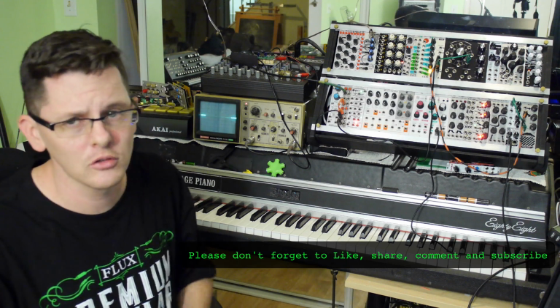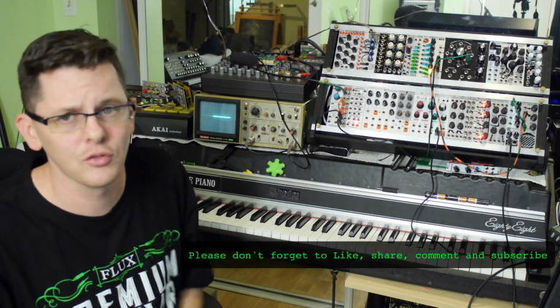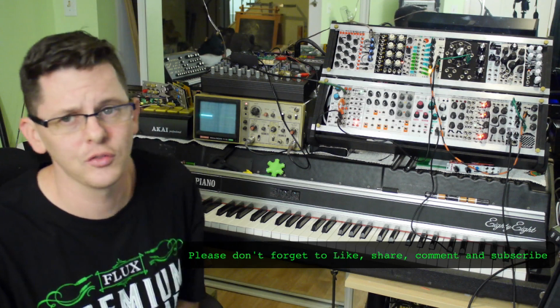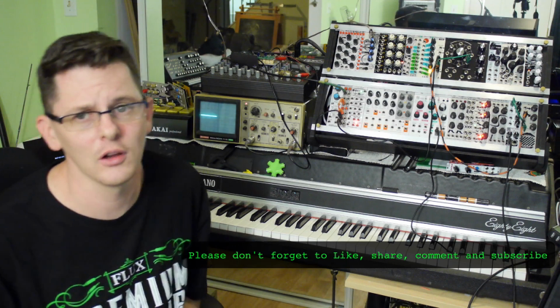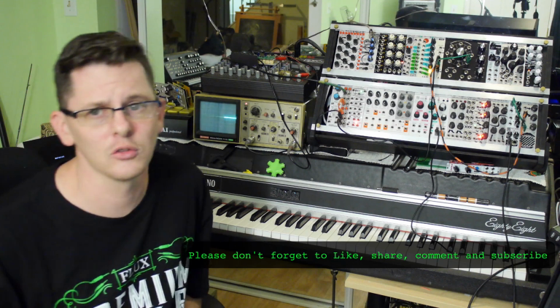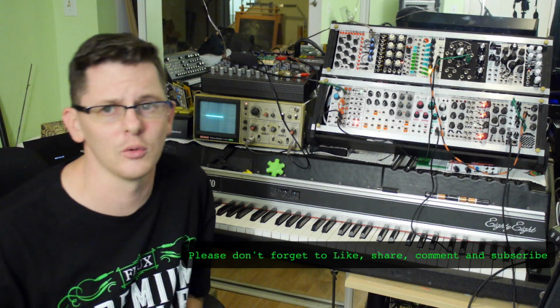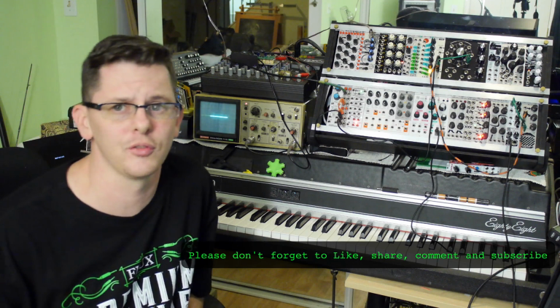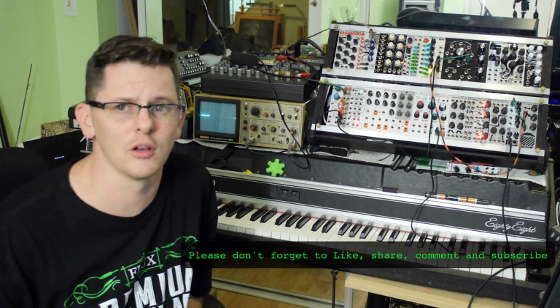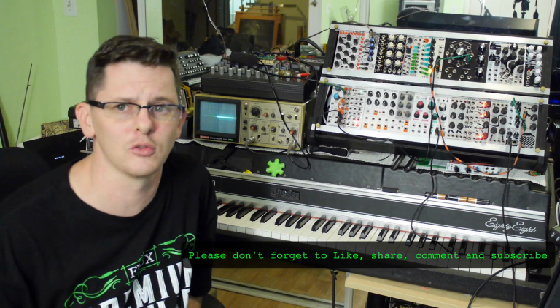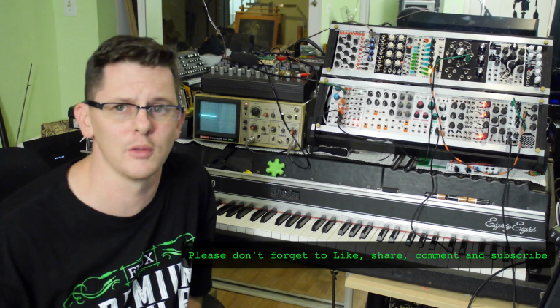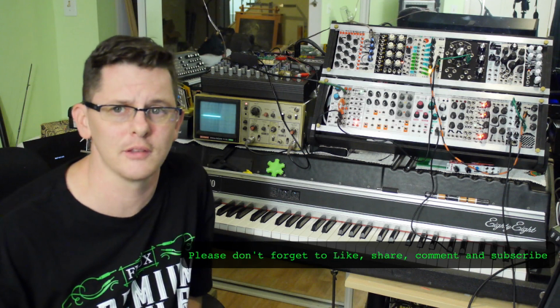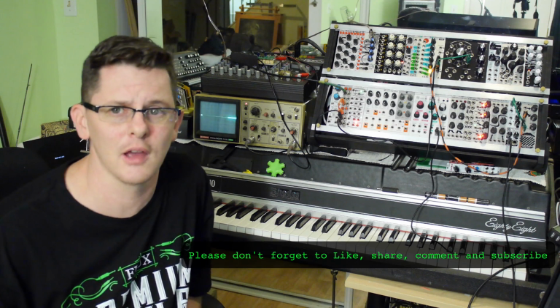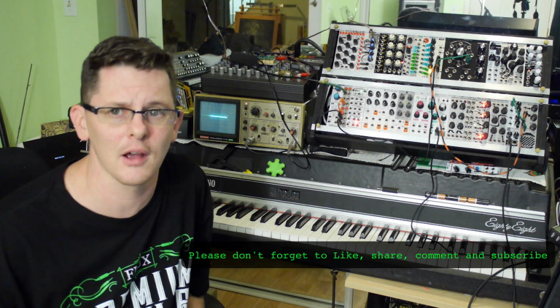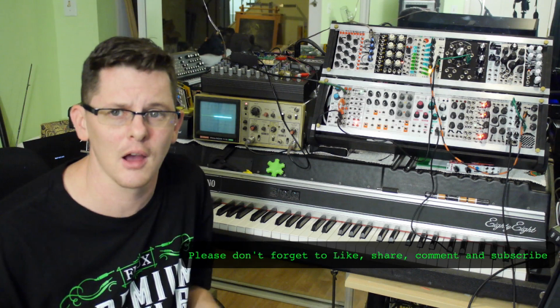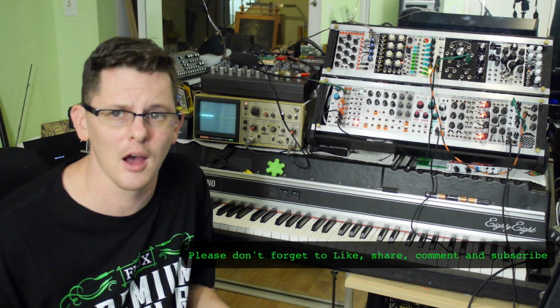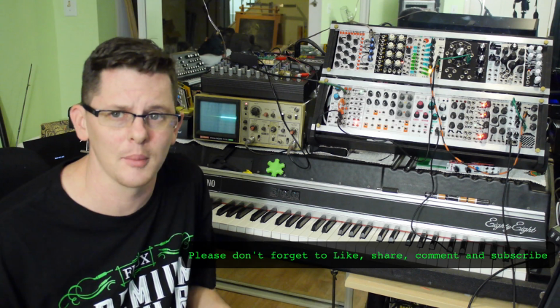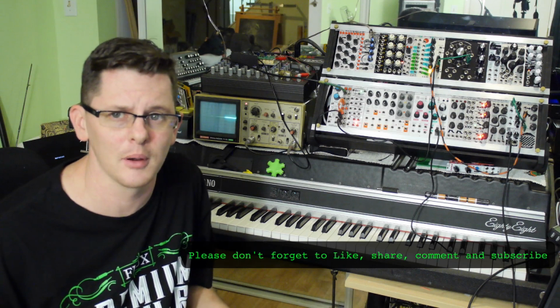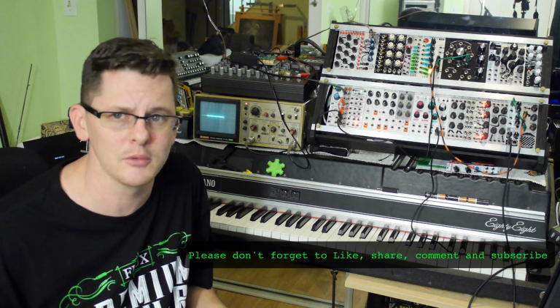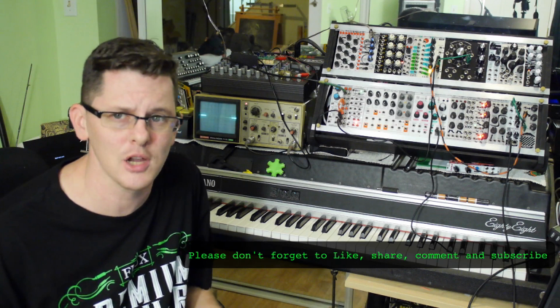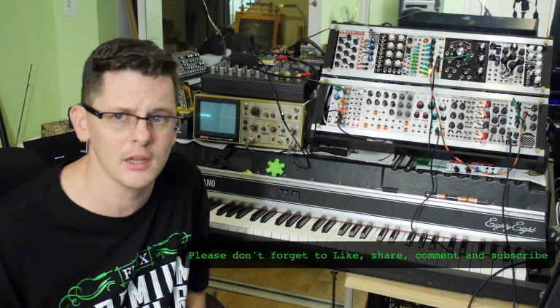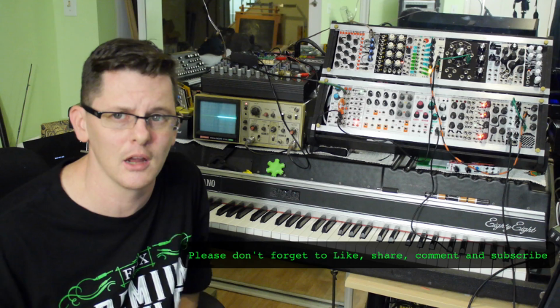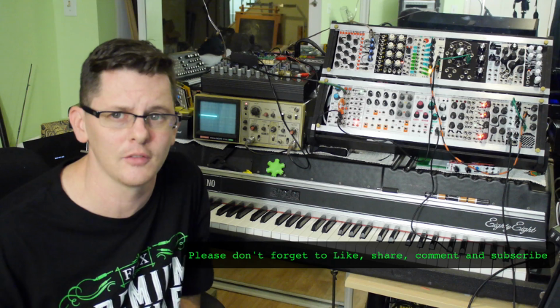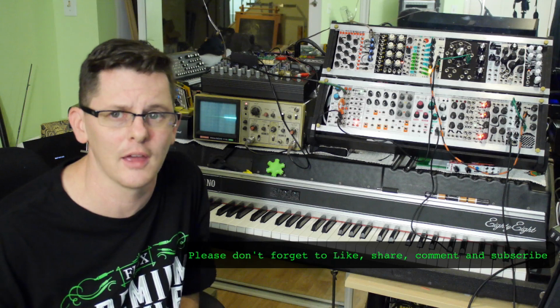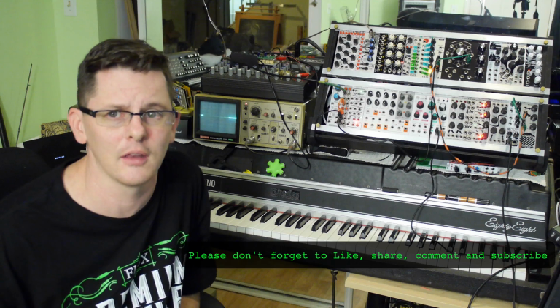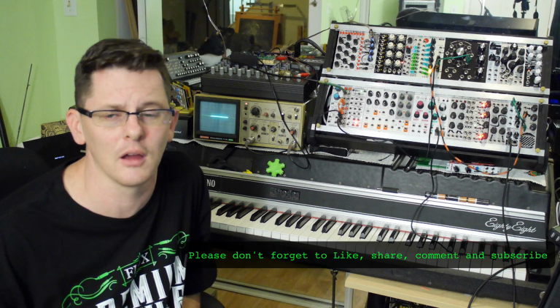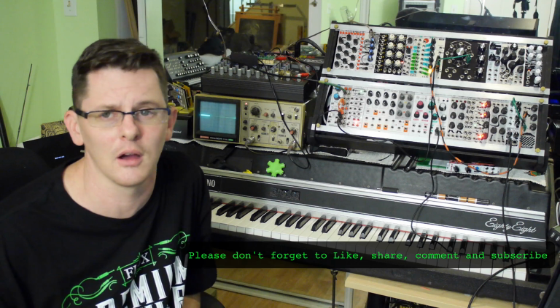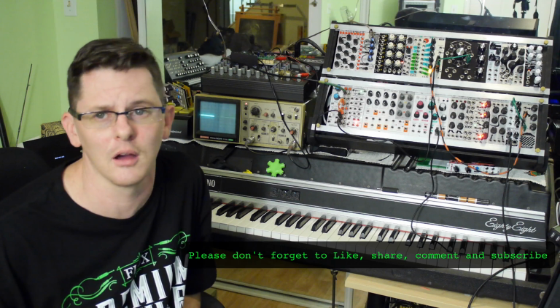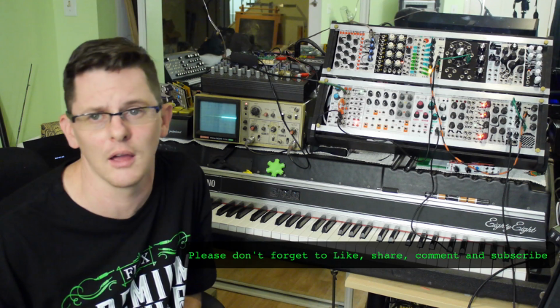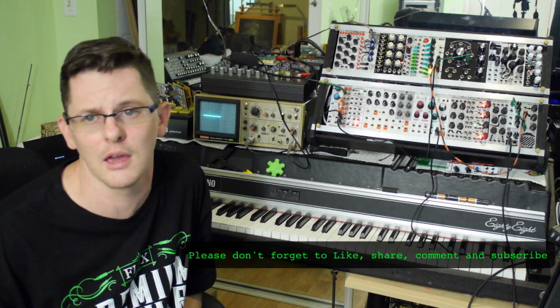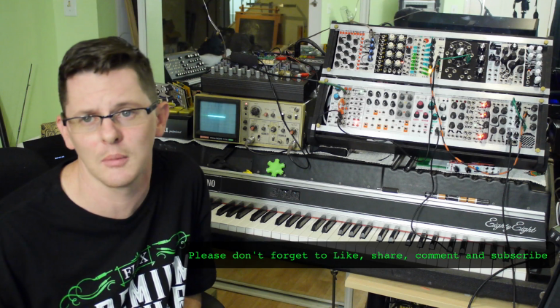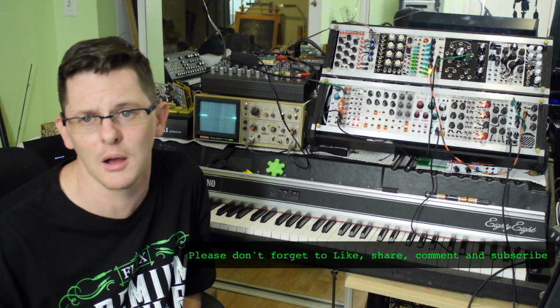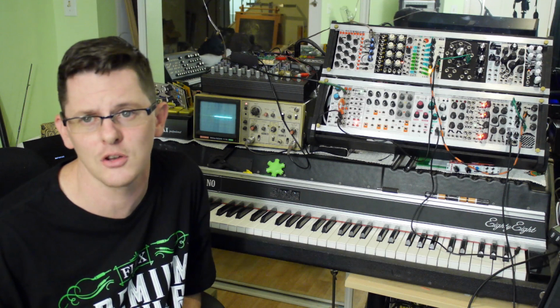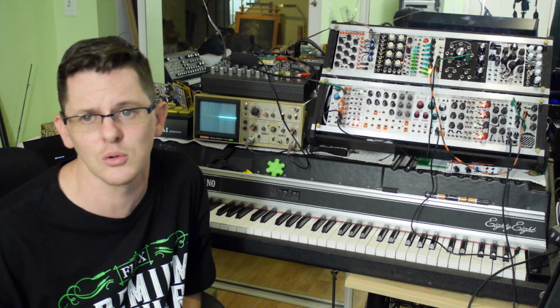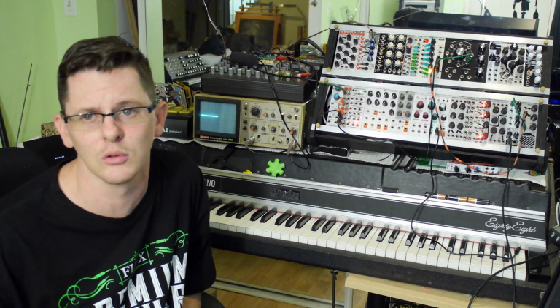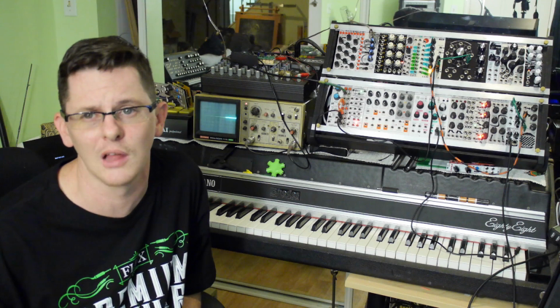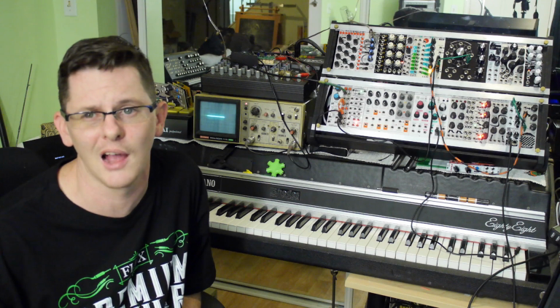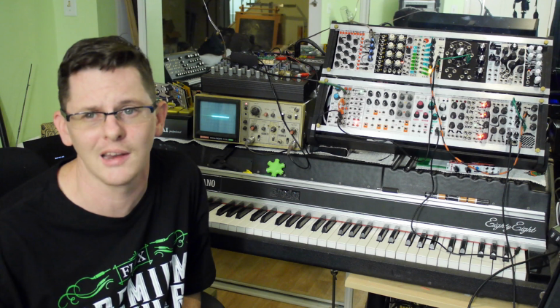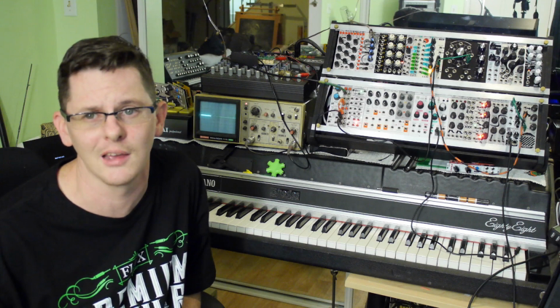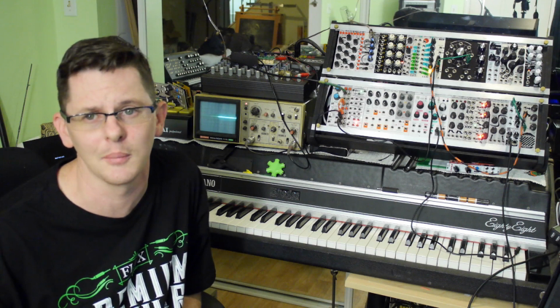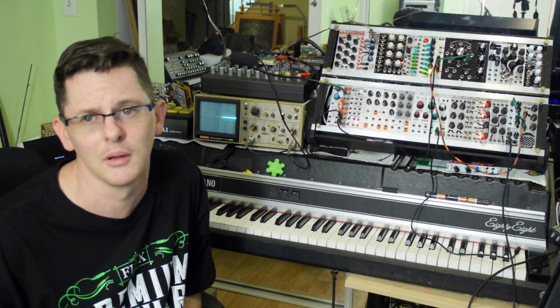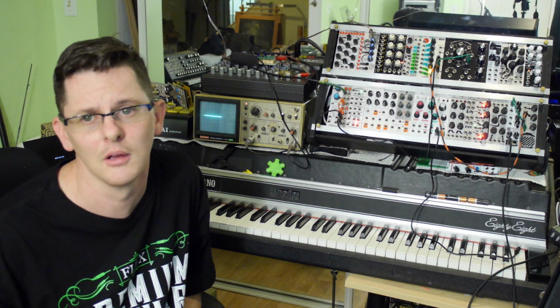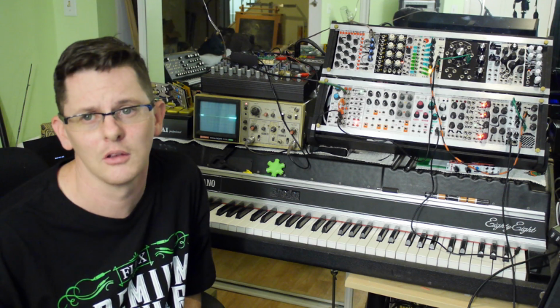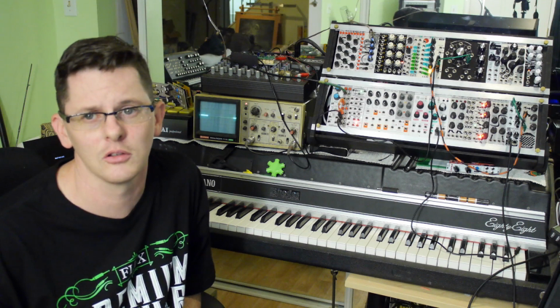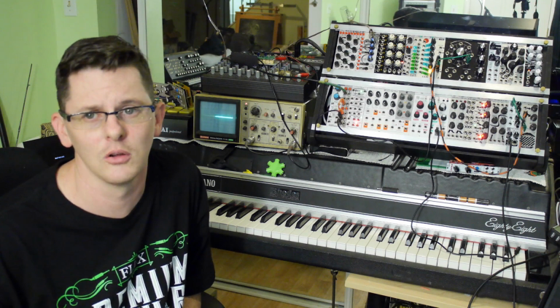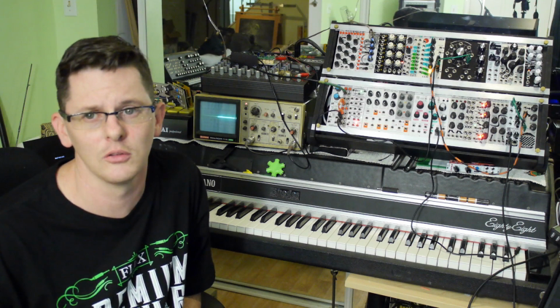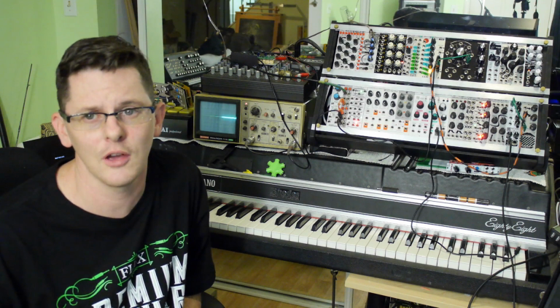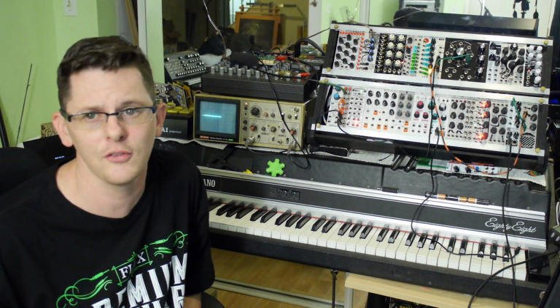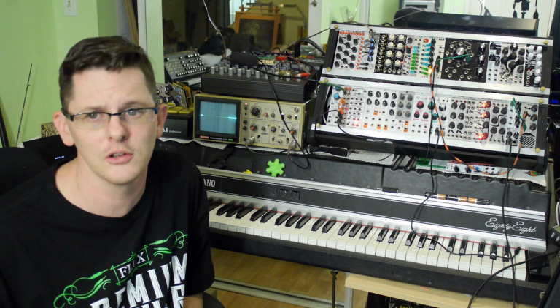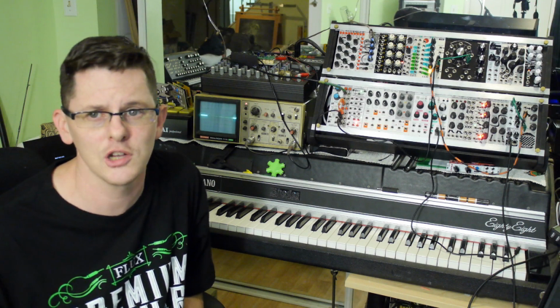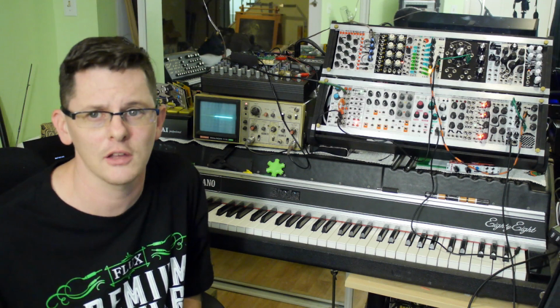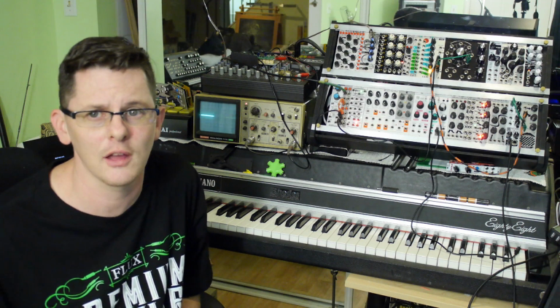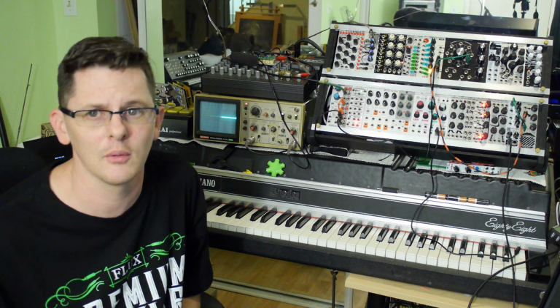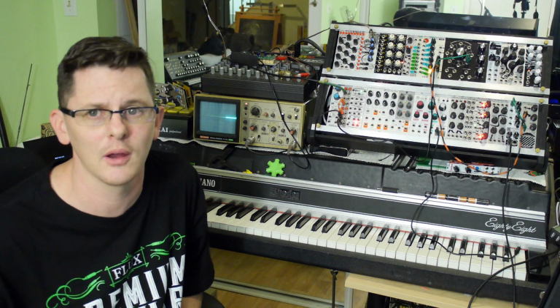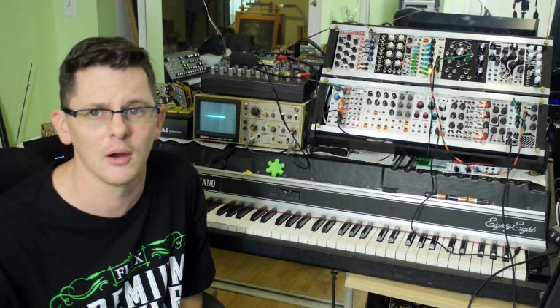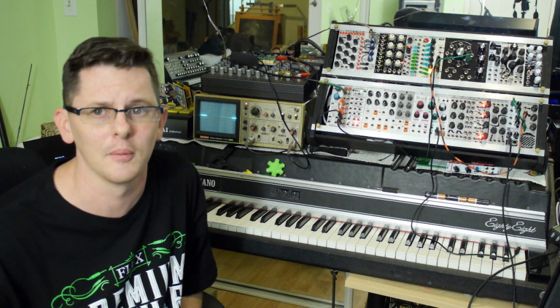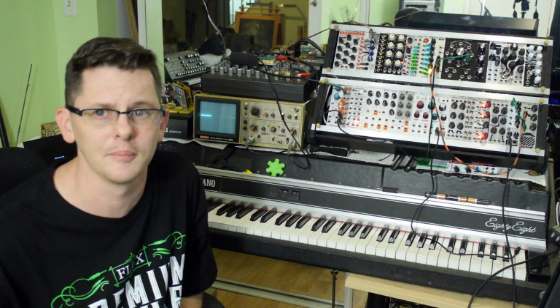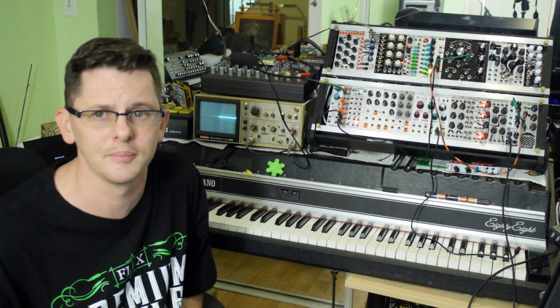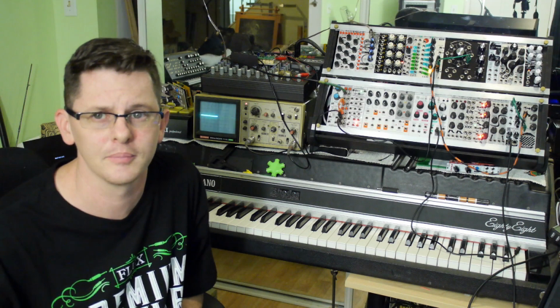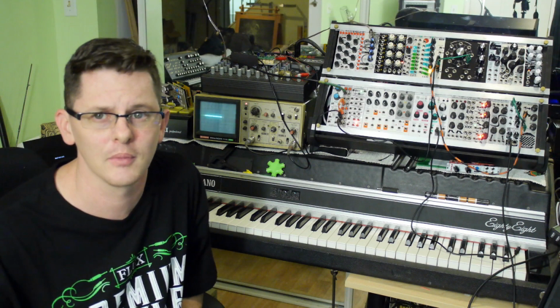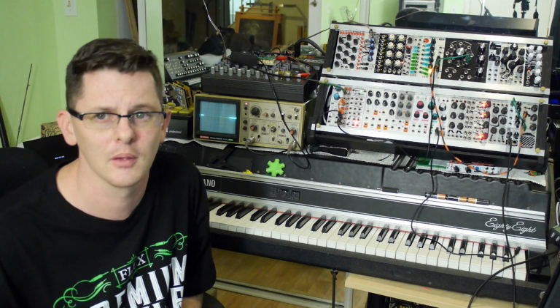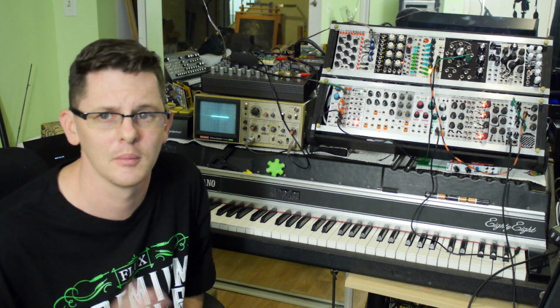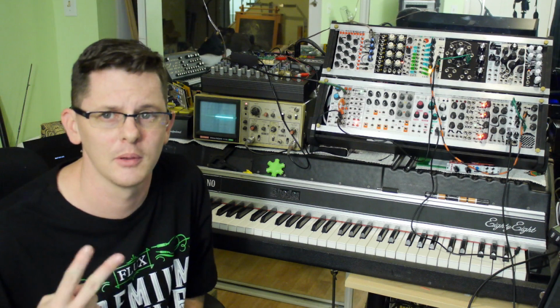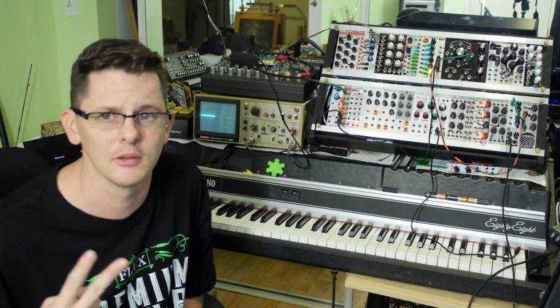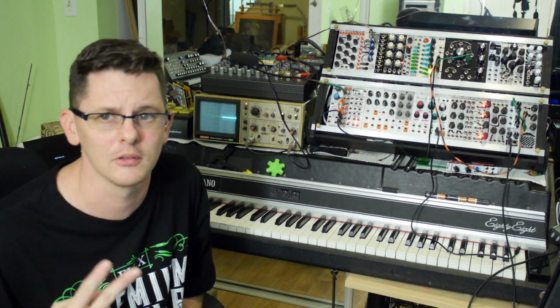Pretty cool. Anyway, this is Flux with FluxWithIt.com, checking out that Animodule line amp. Definitely check that one out. Peace.